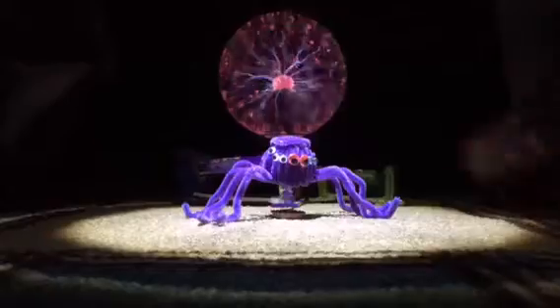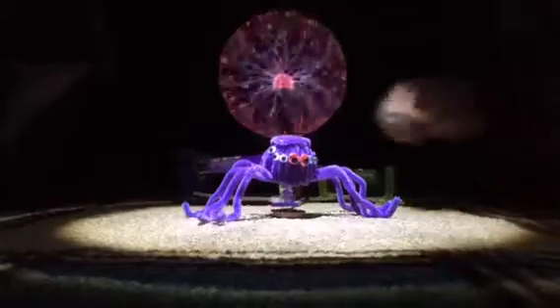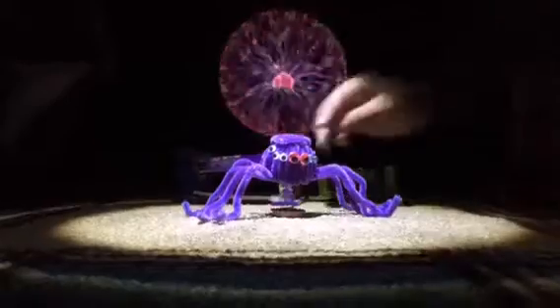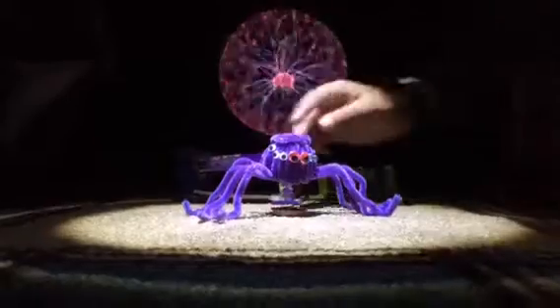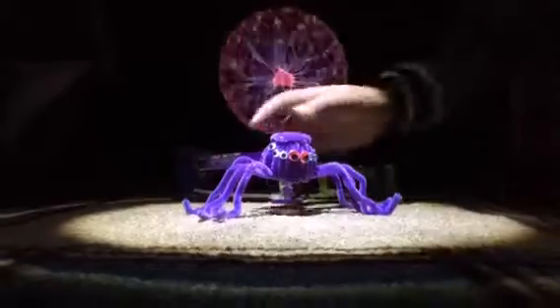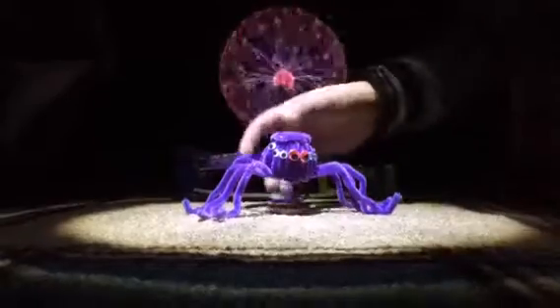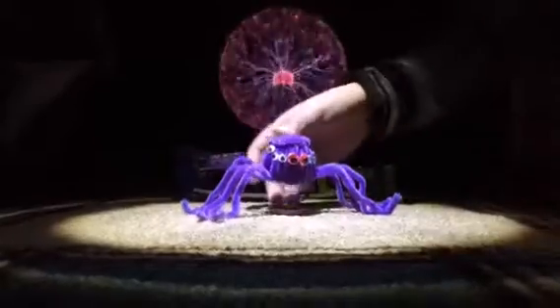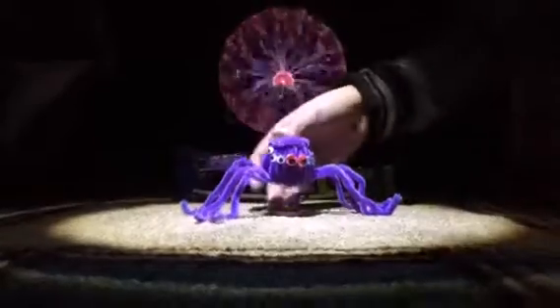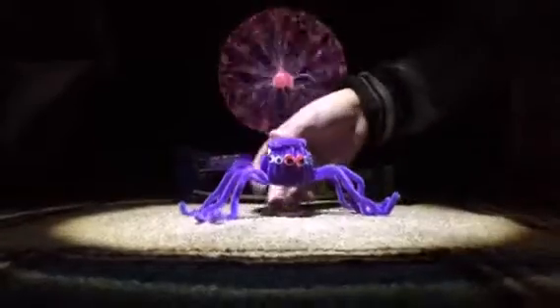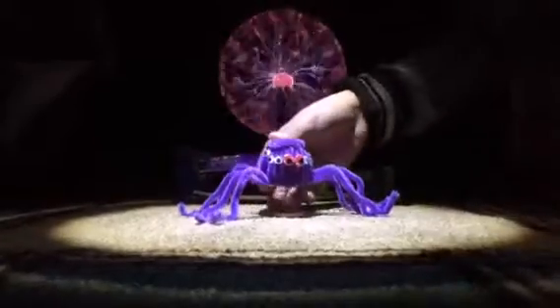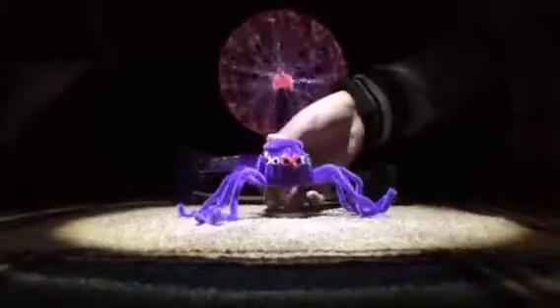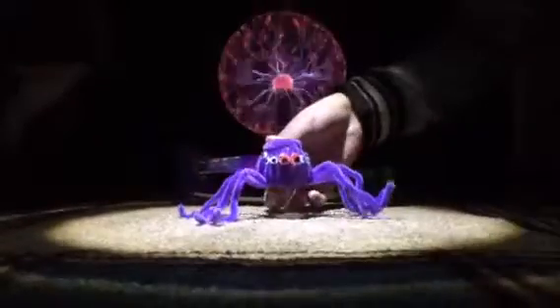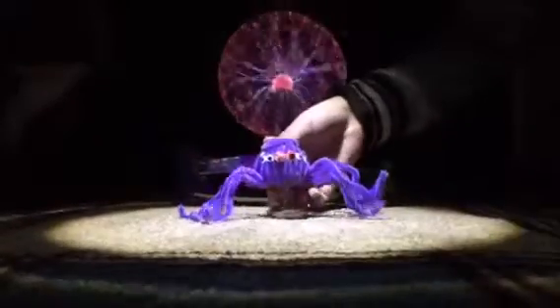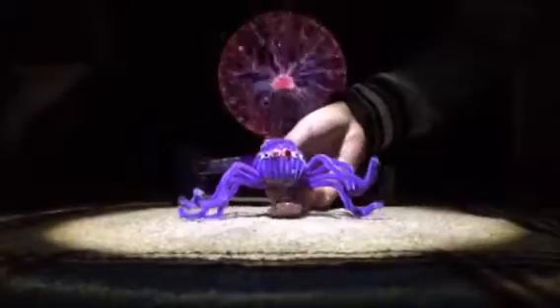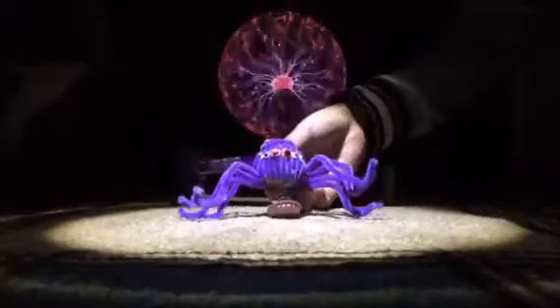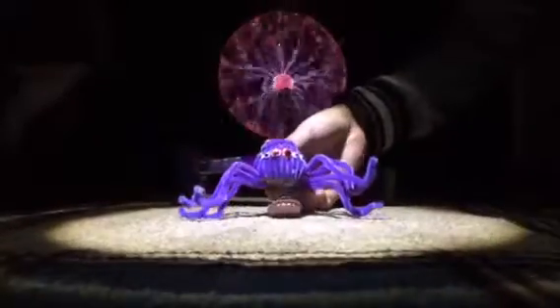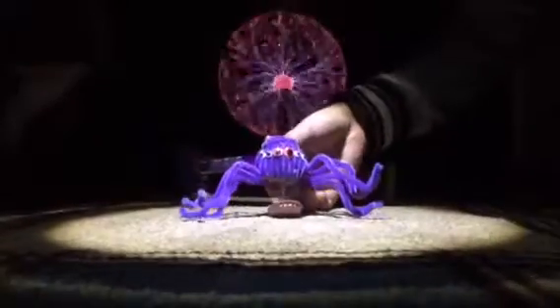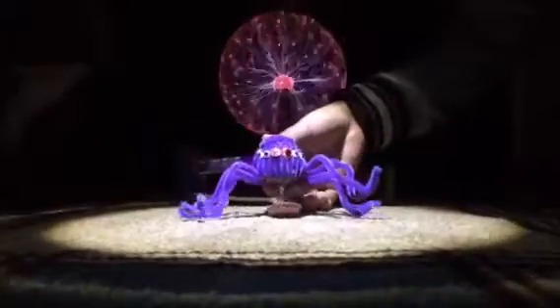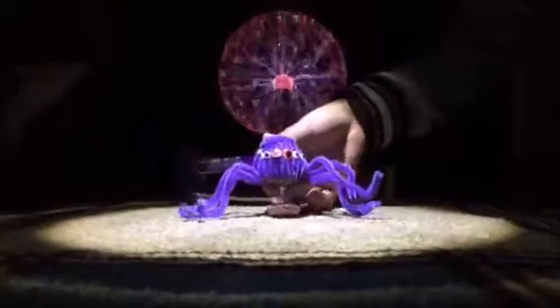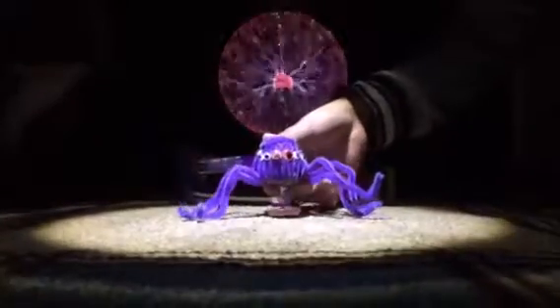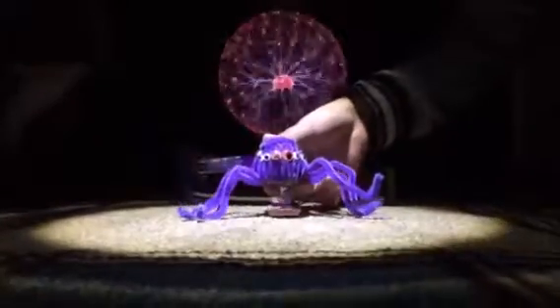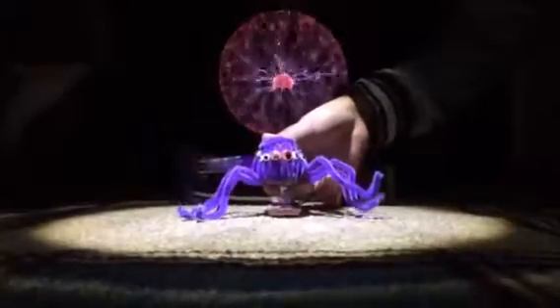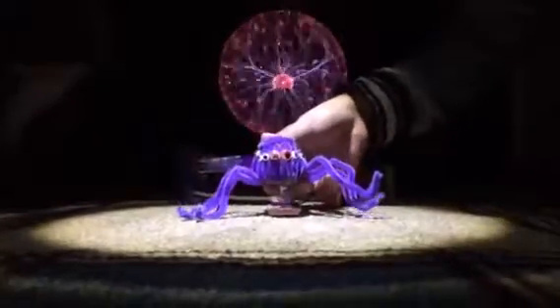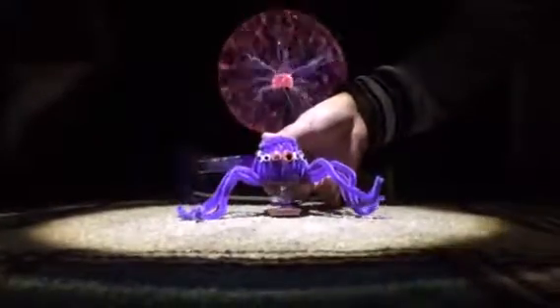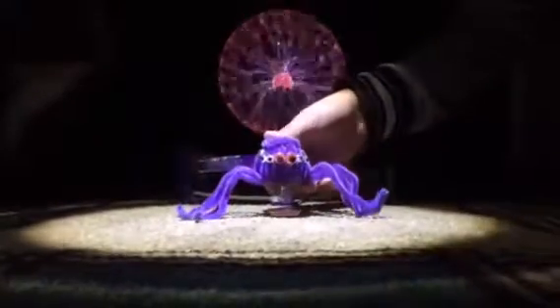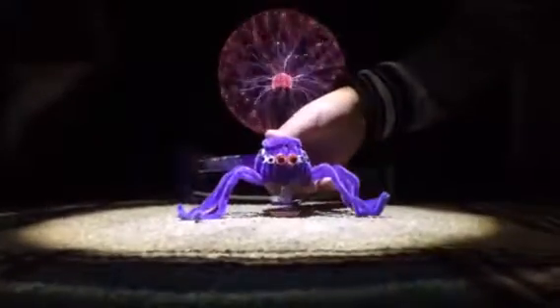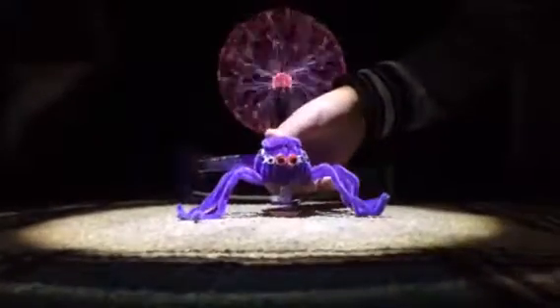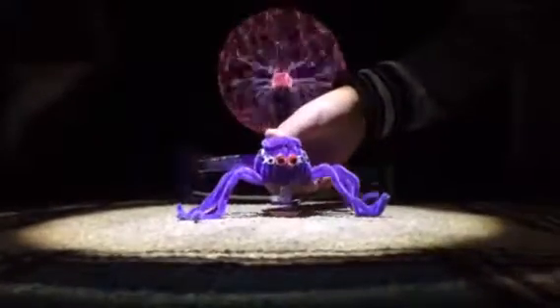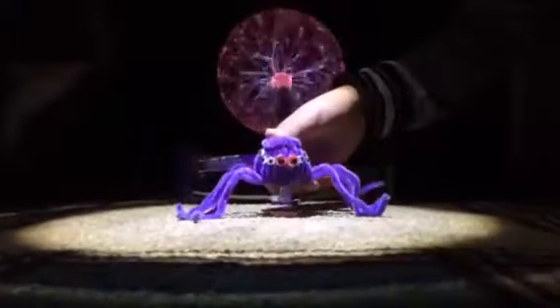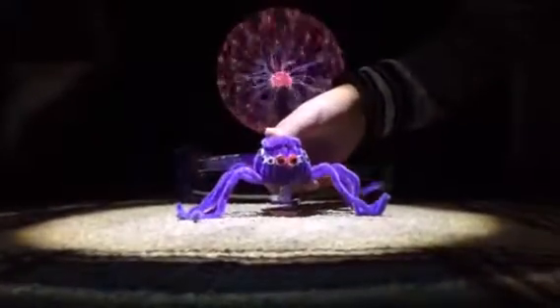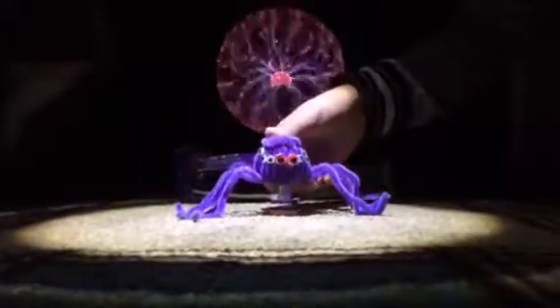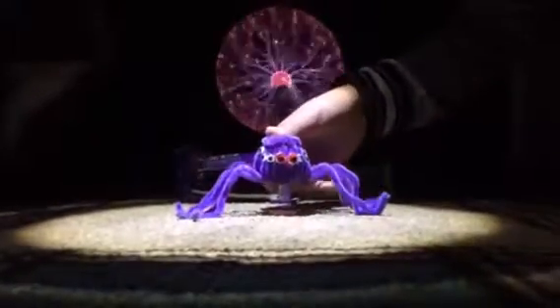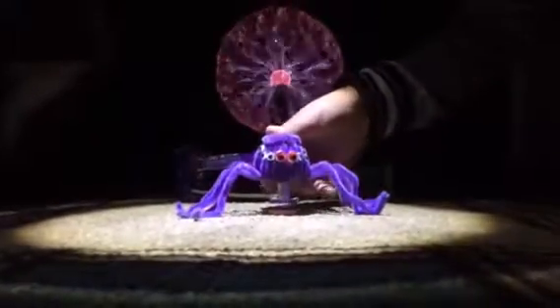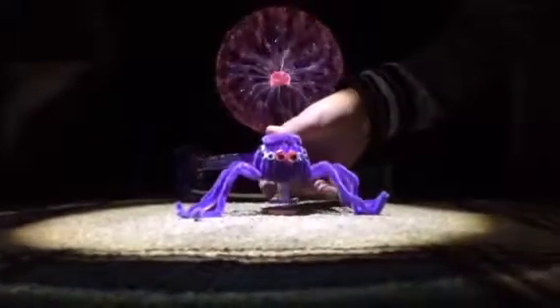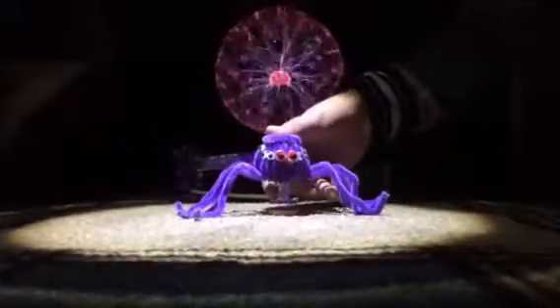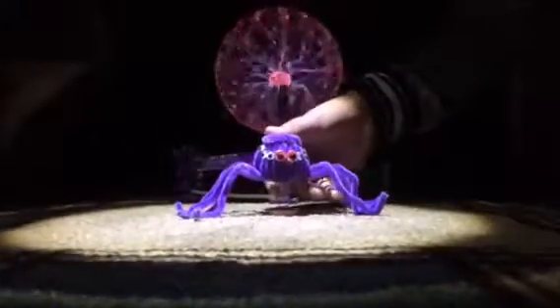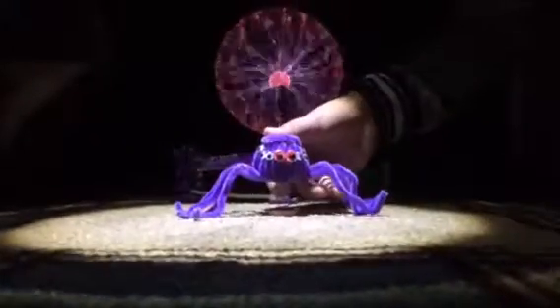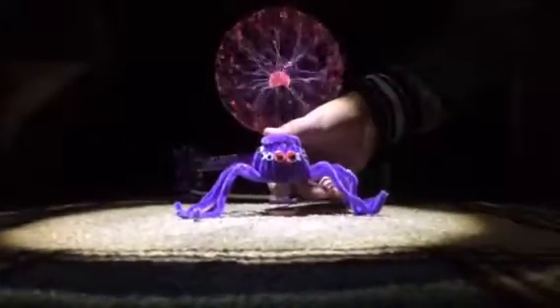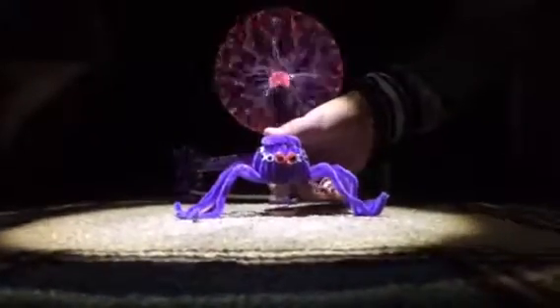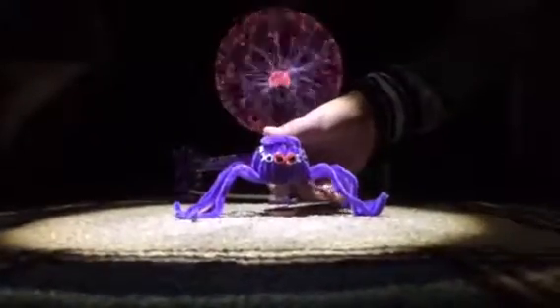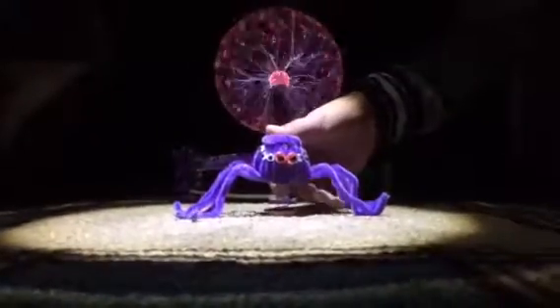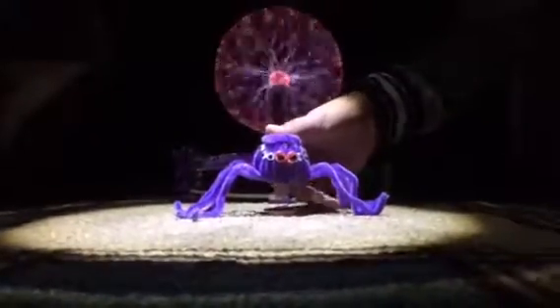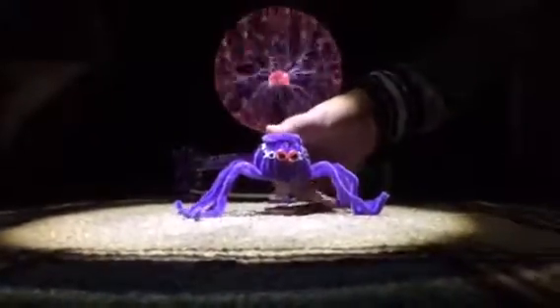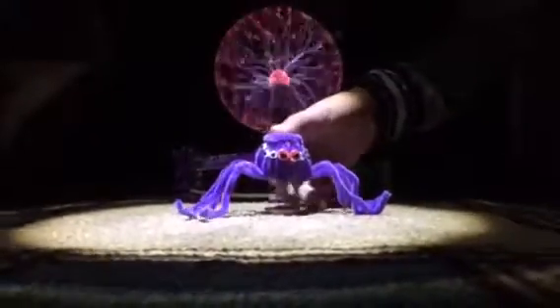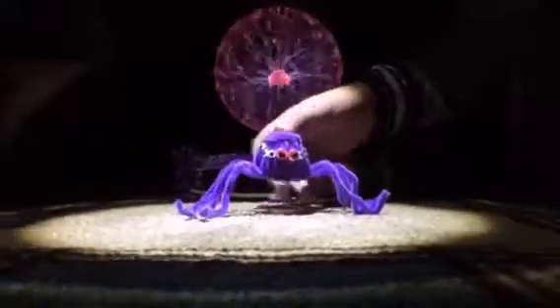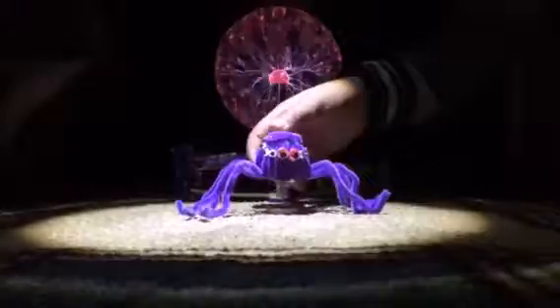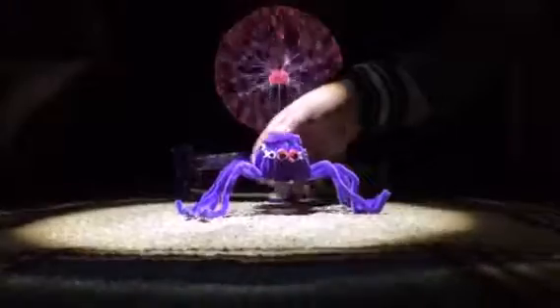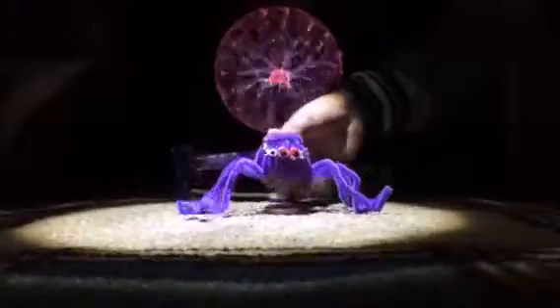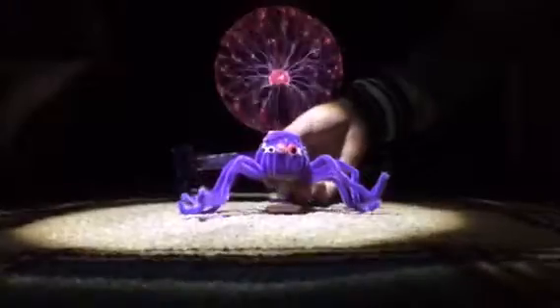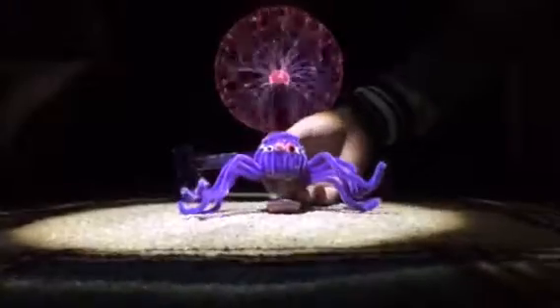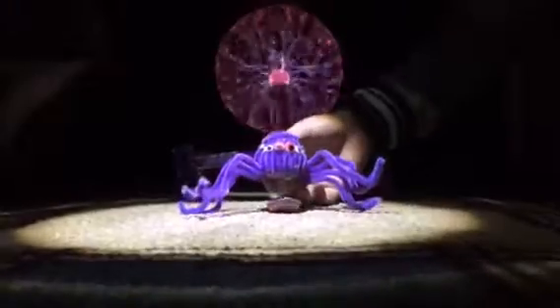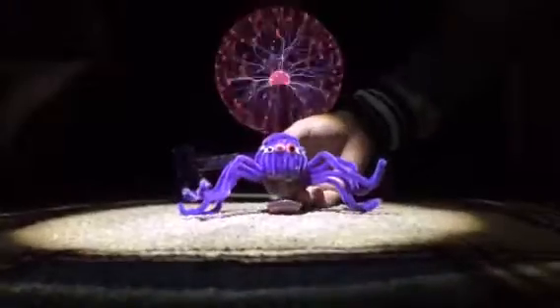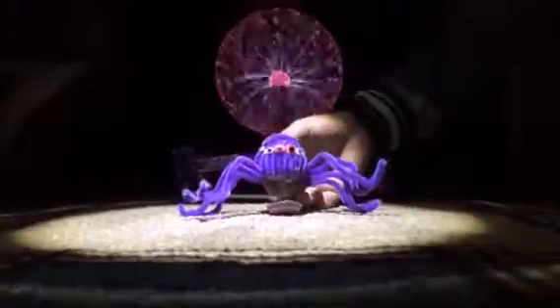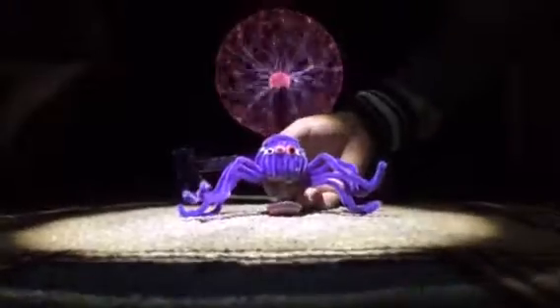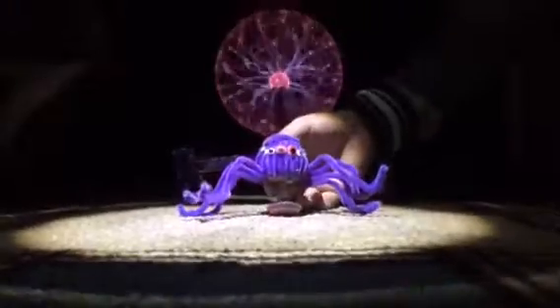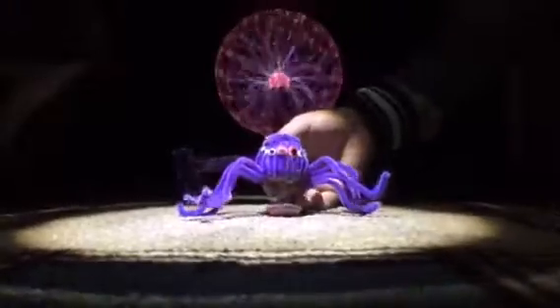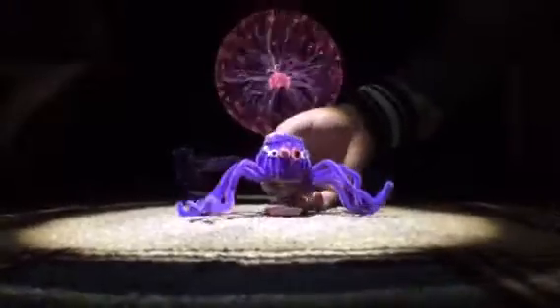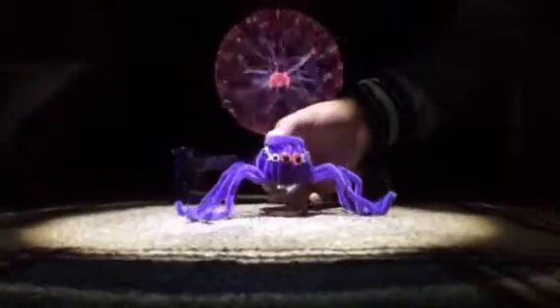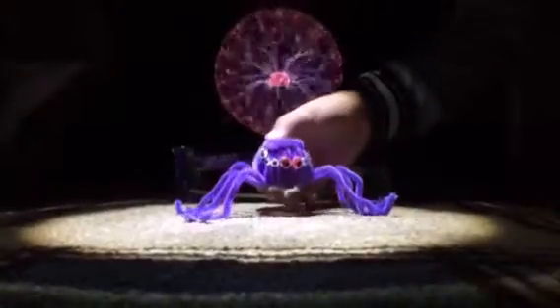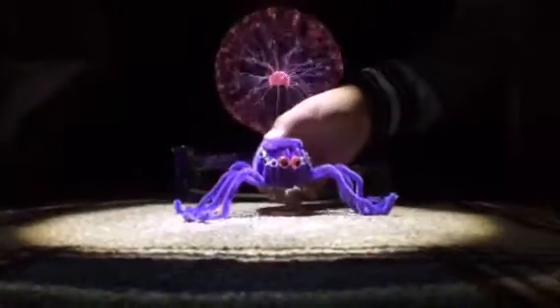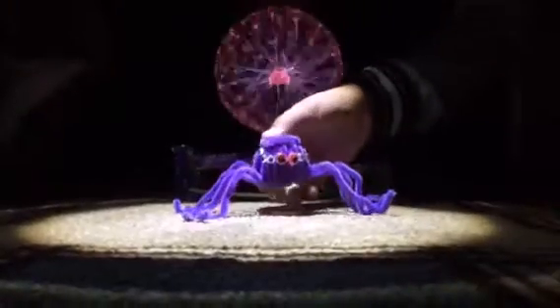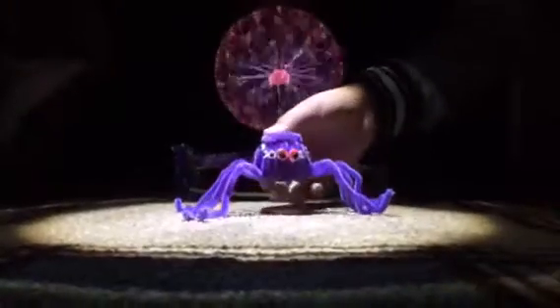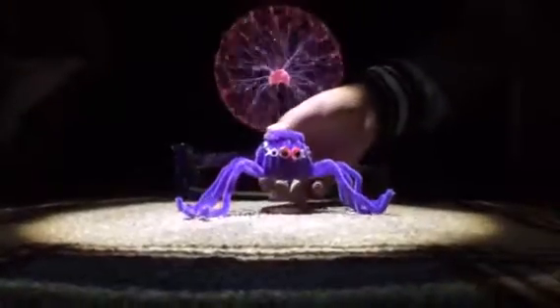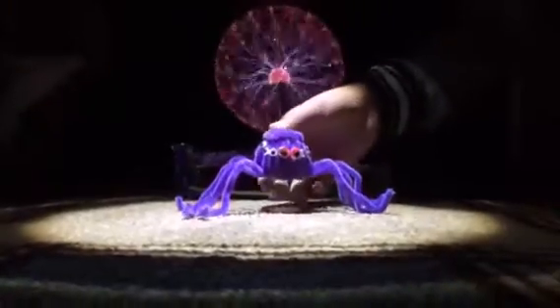This is hopper number three. He is bio-inspired by a spider, a jumping spider. He kind of looks like an octopus, but he's a spider.